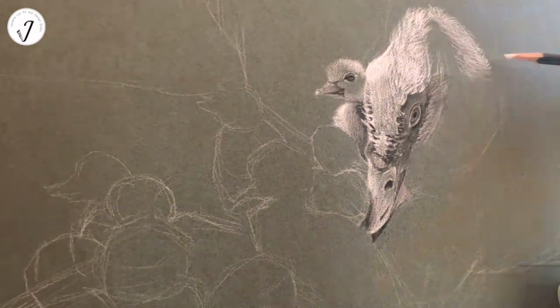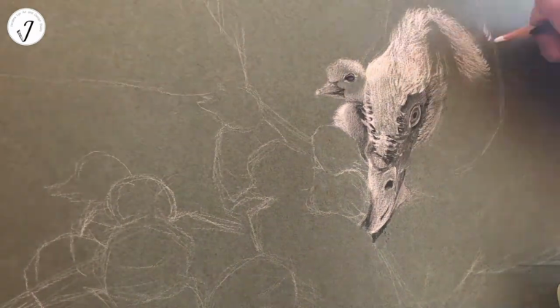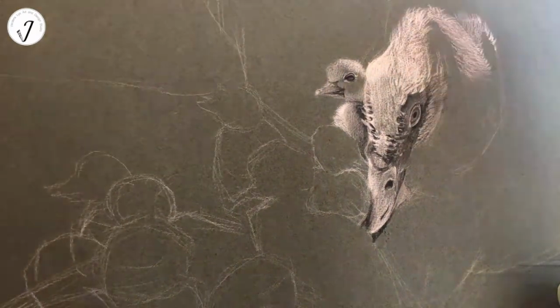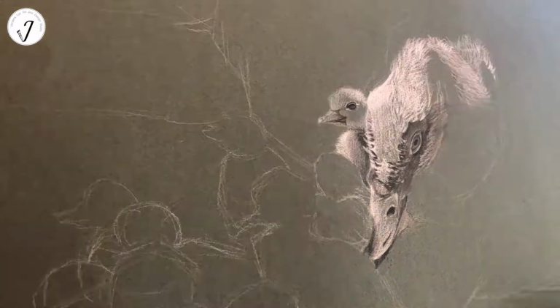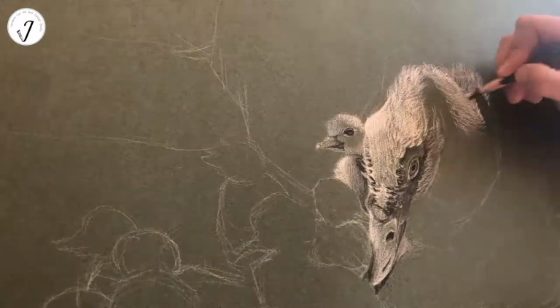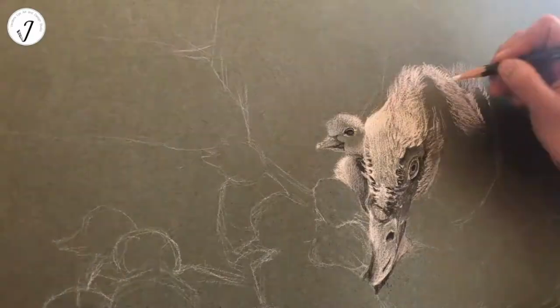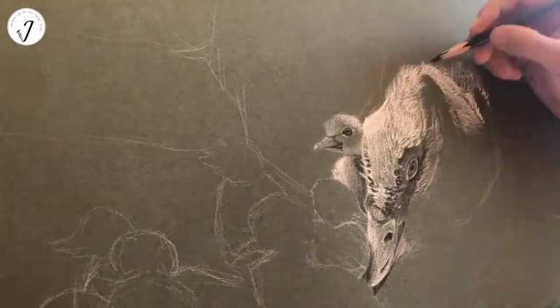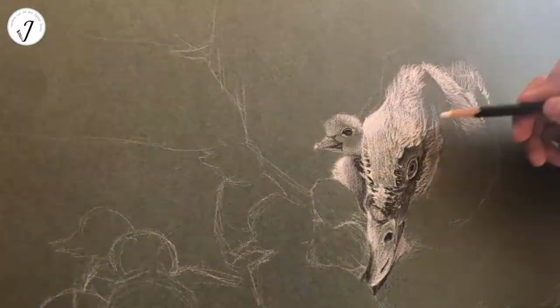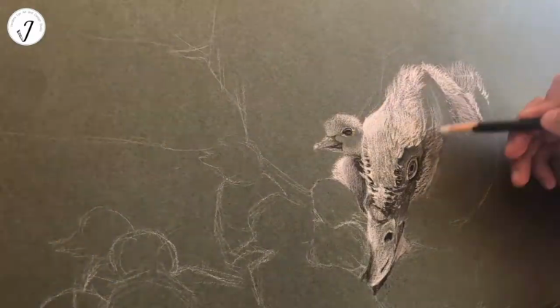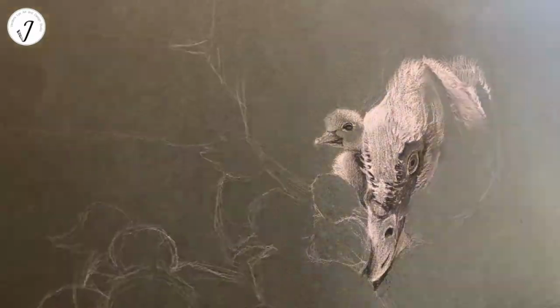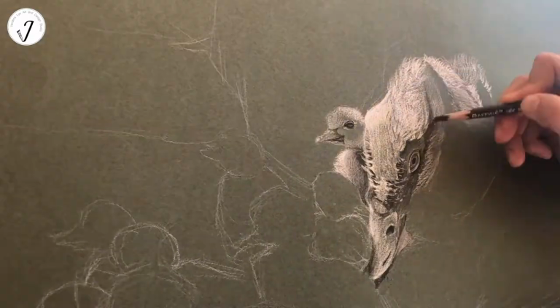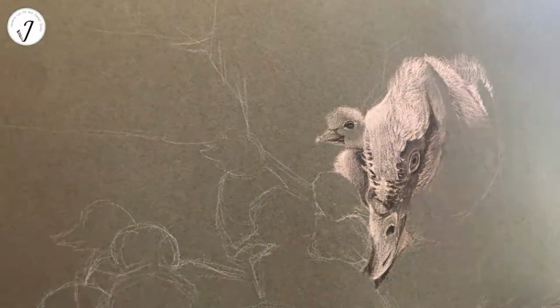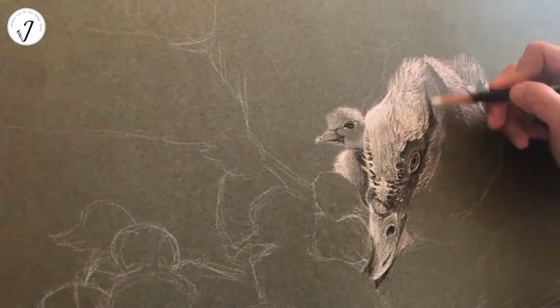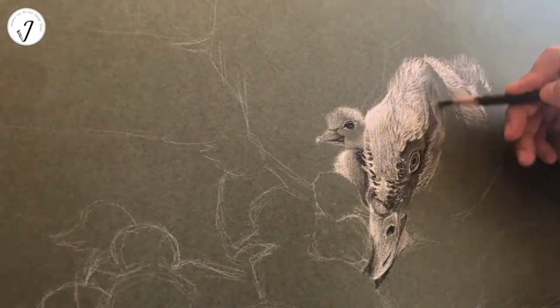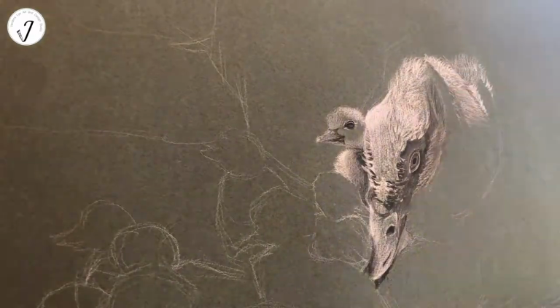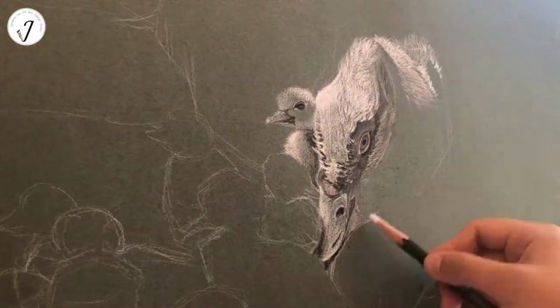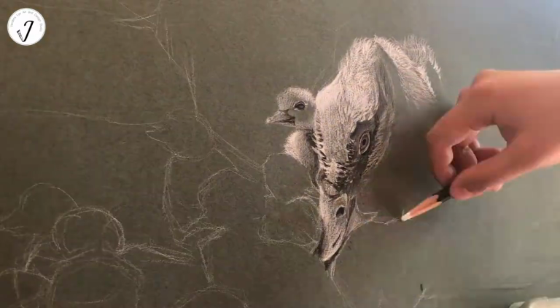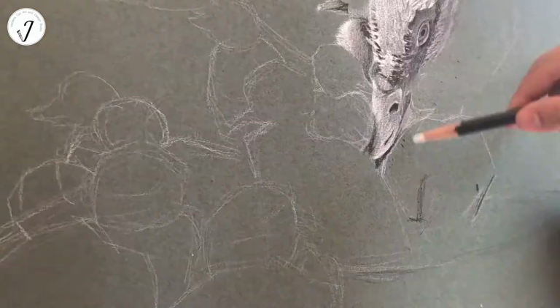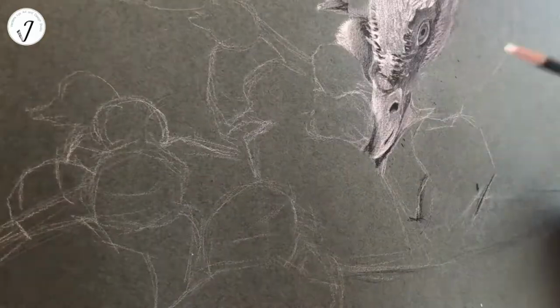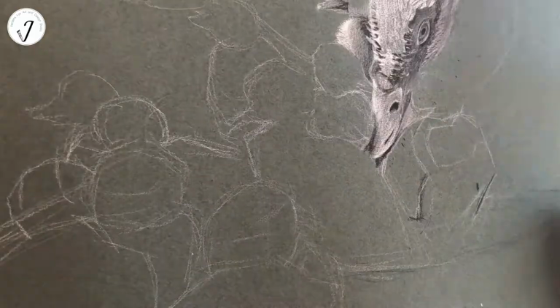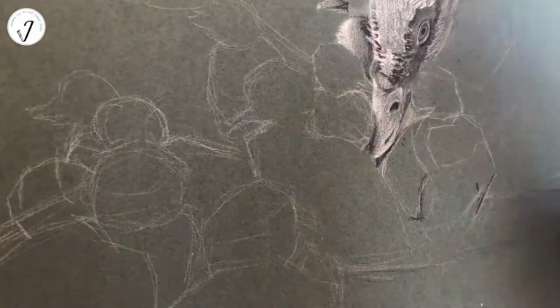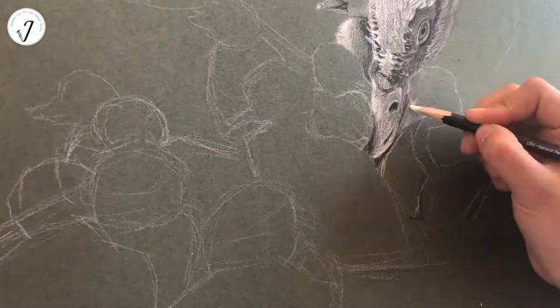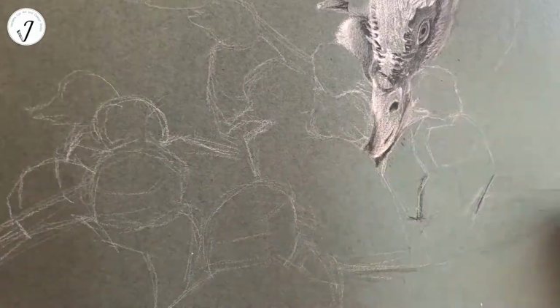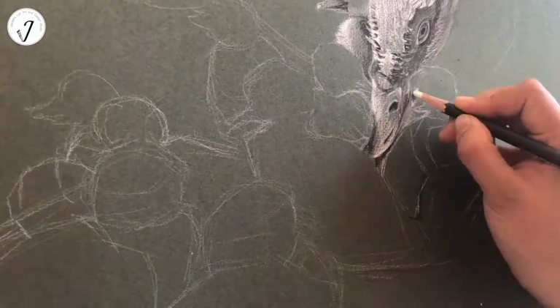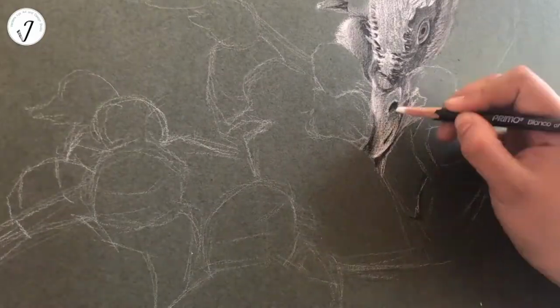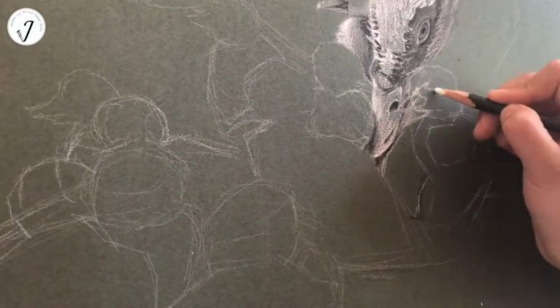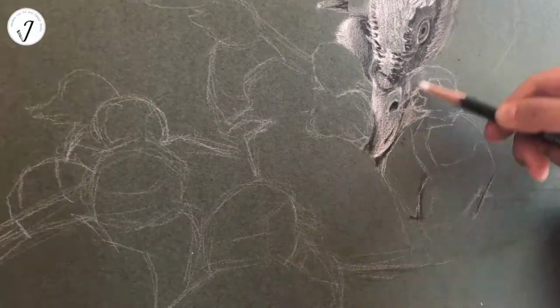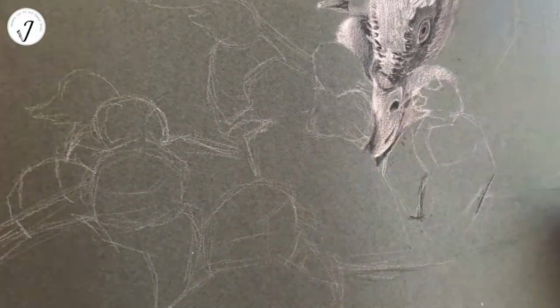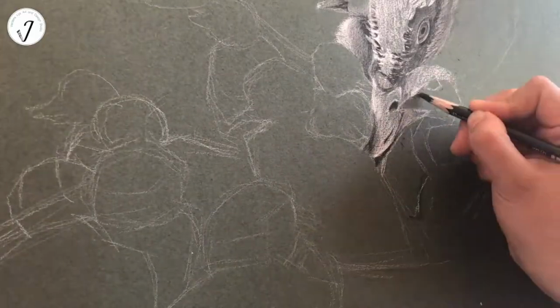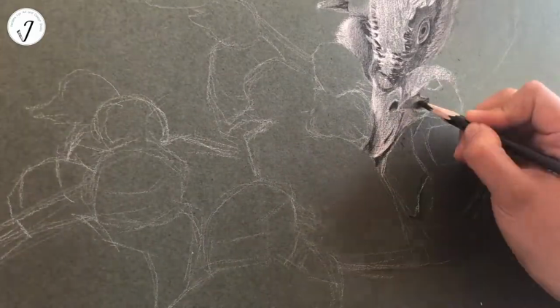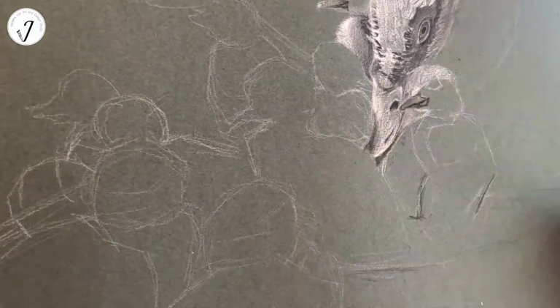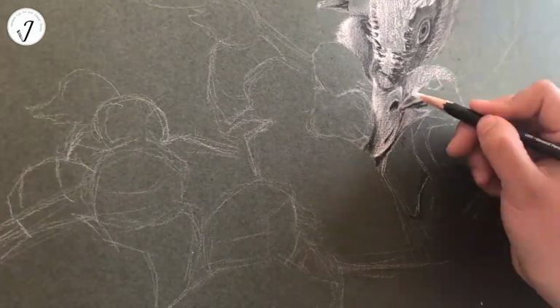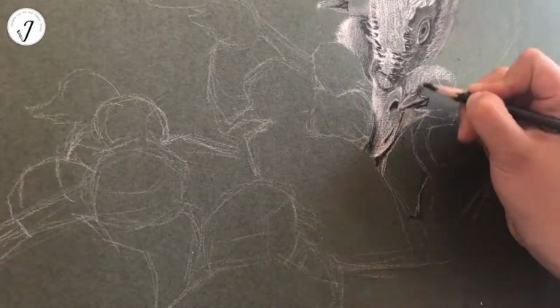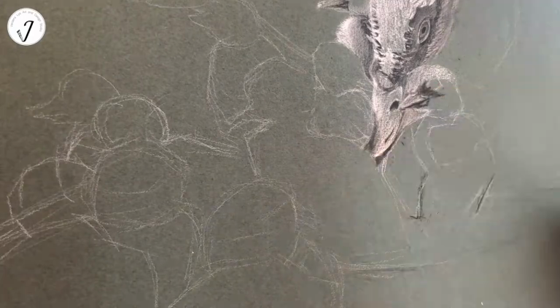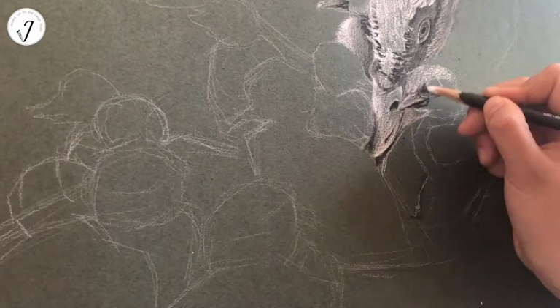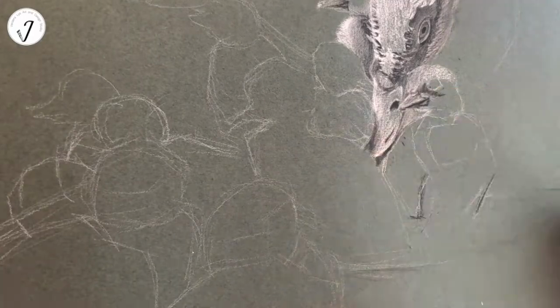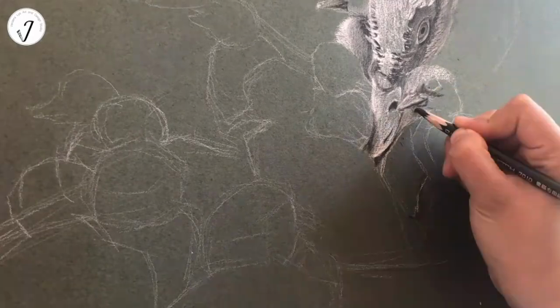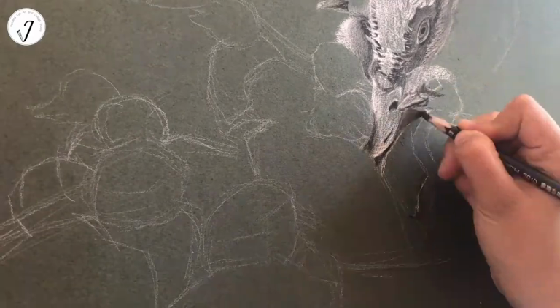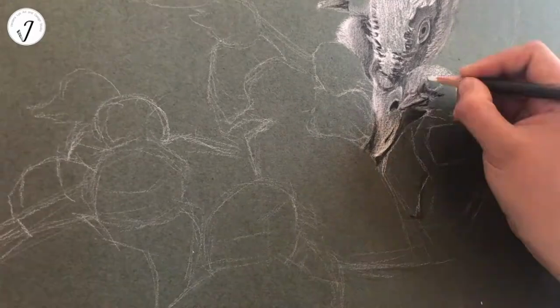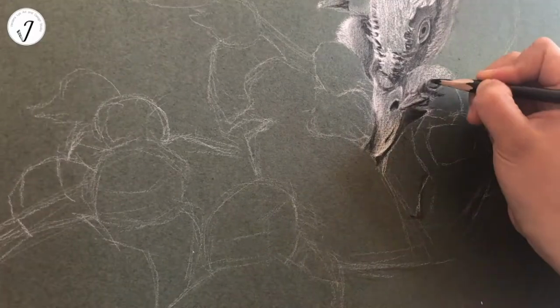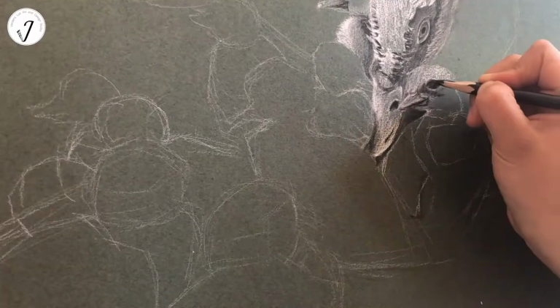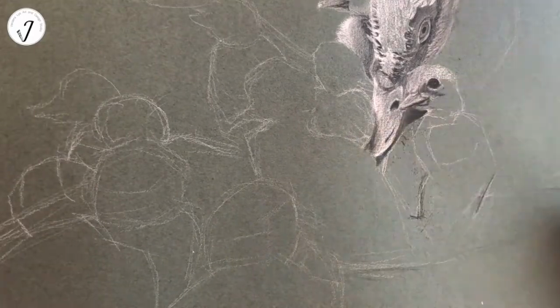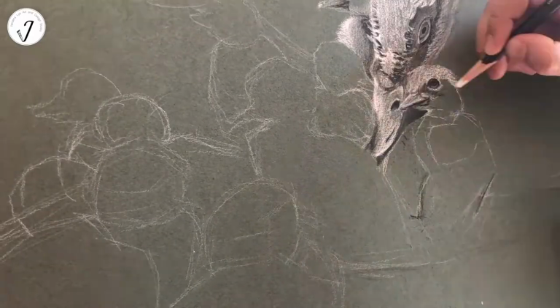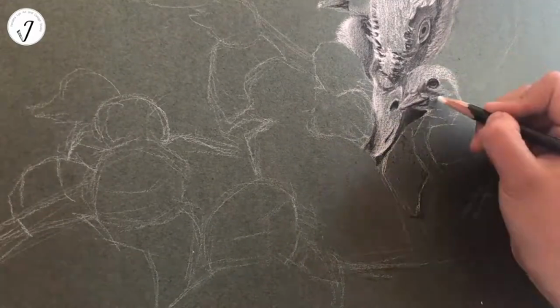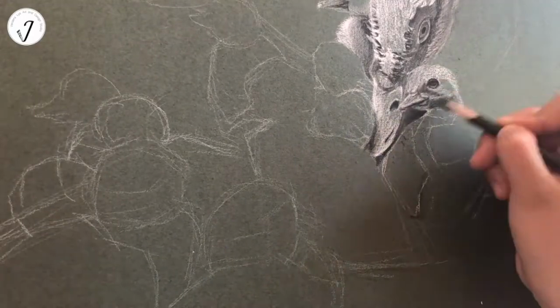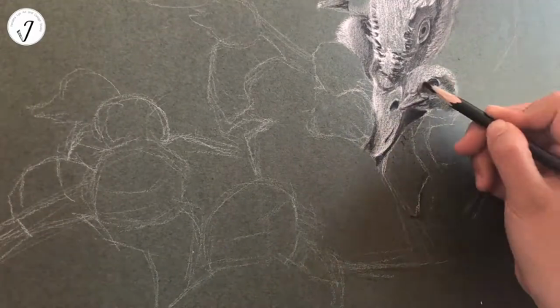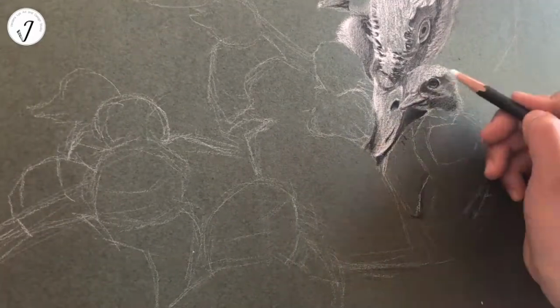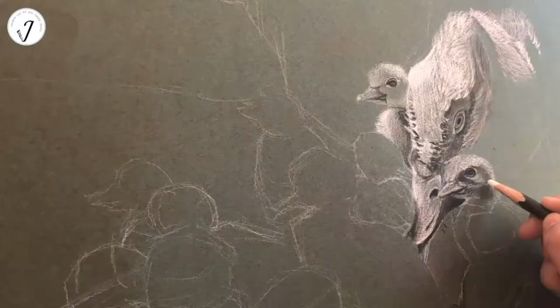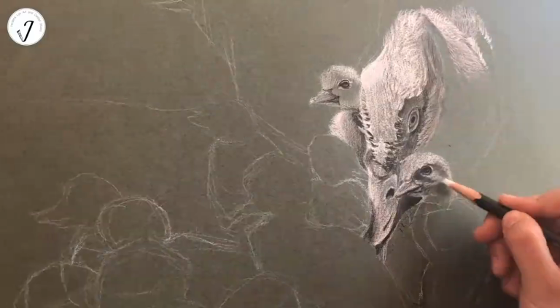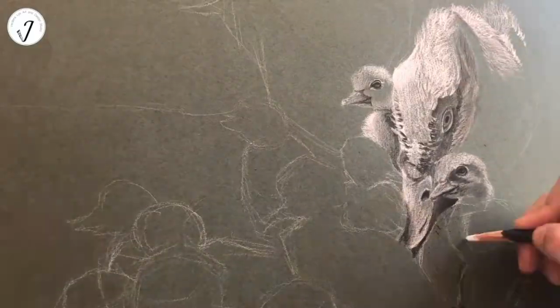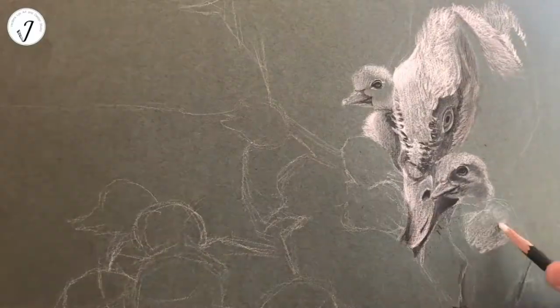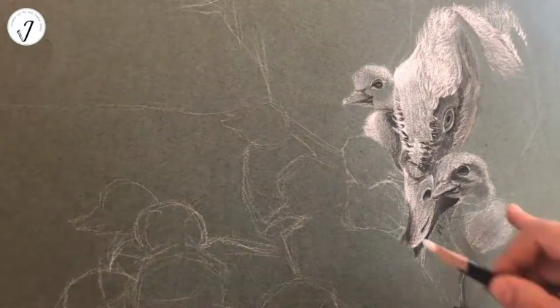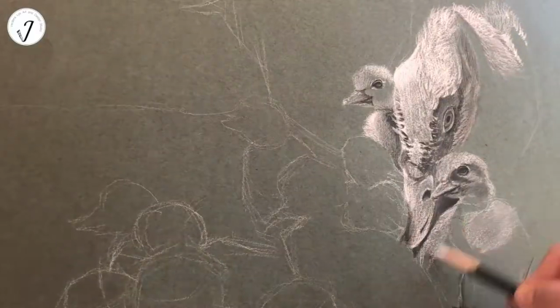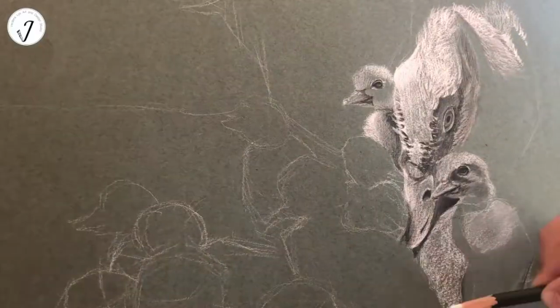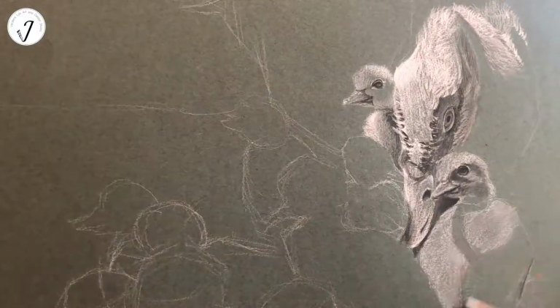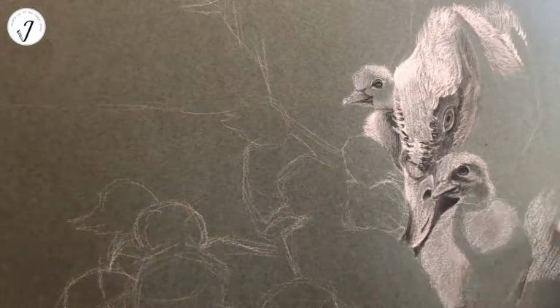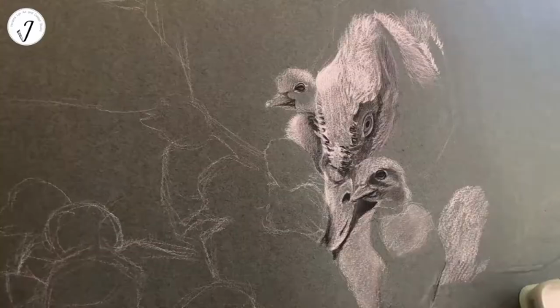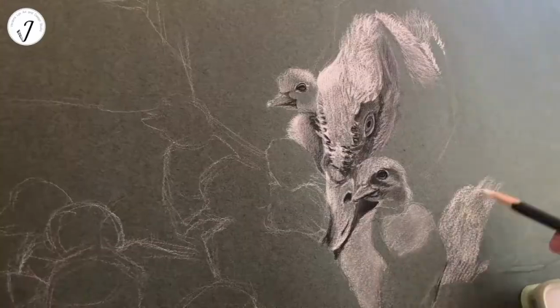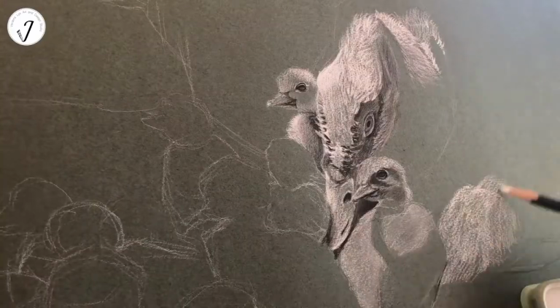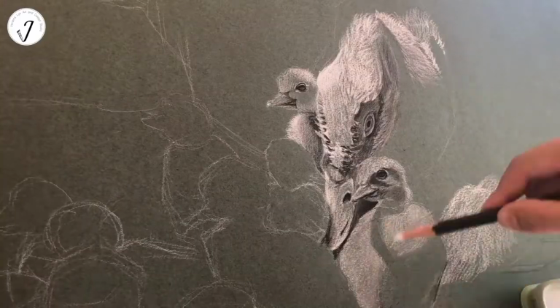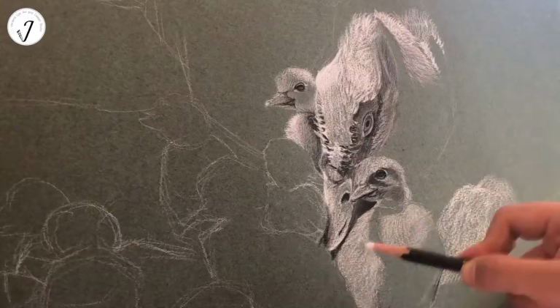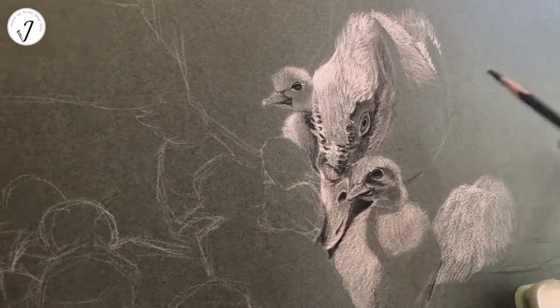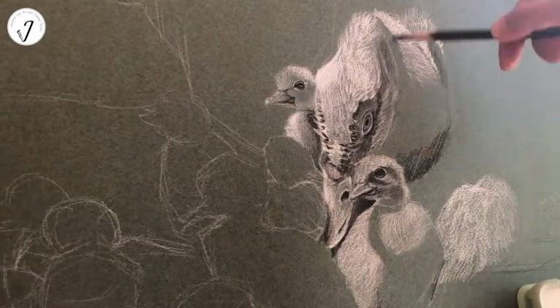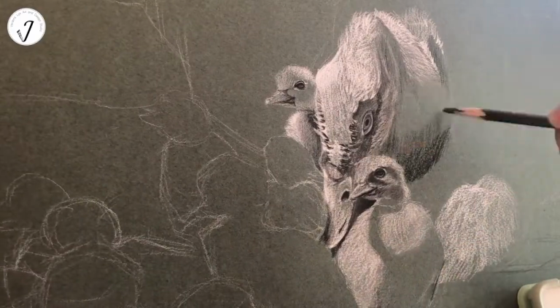Hello everyone, welcome to my channel. Today I will introduce a duck breed: the Muscovy duck.